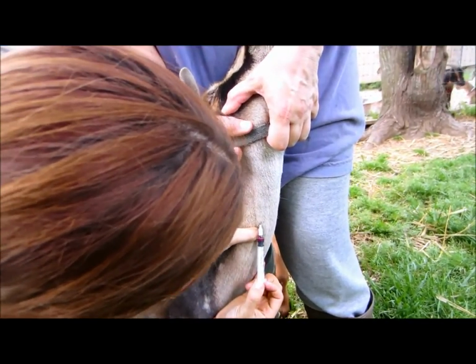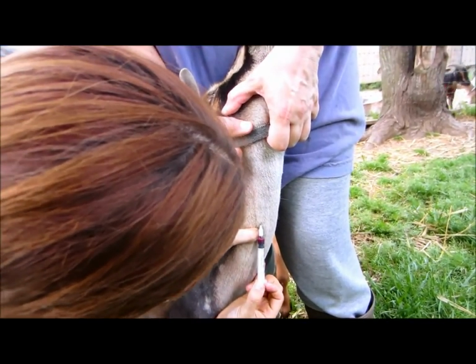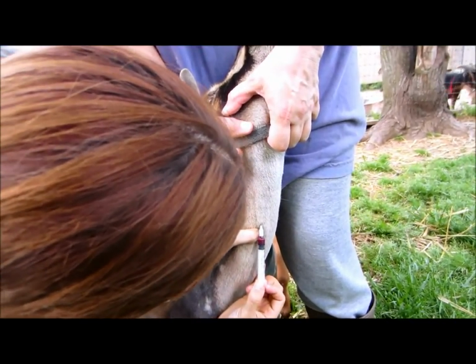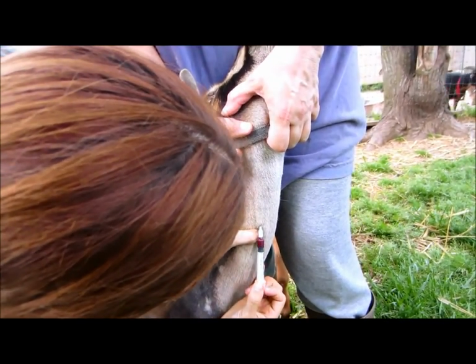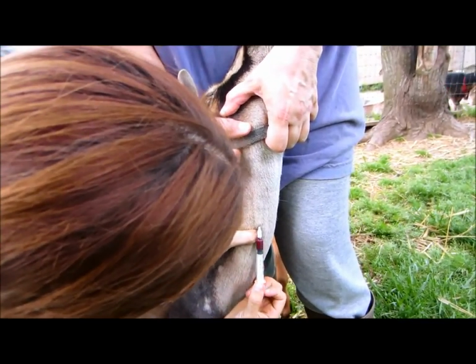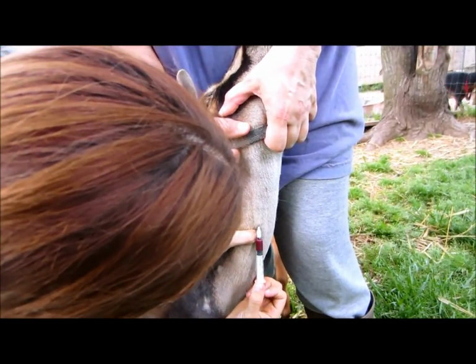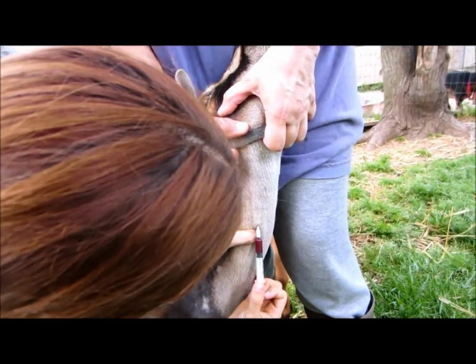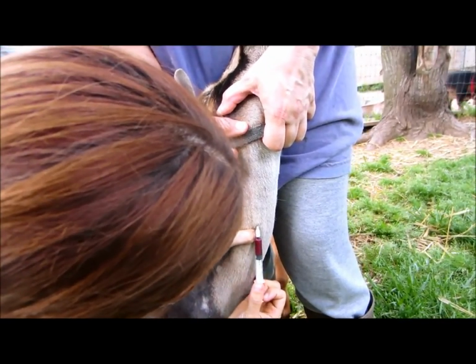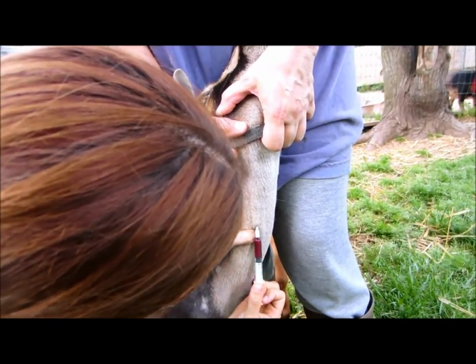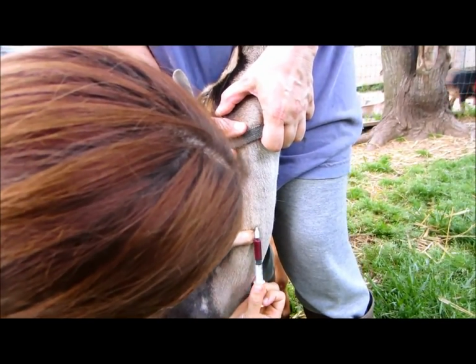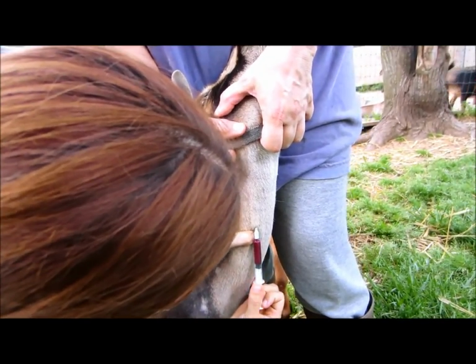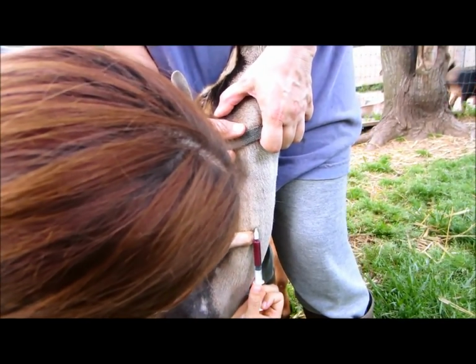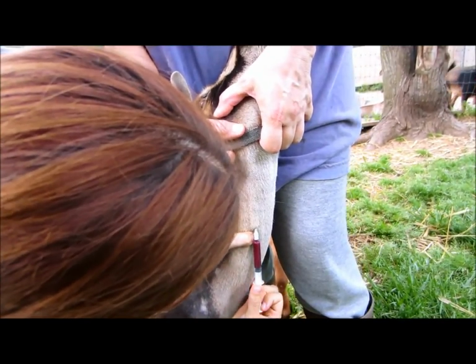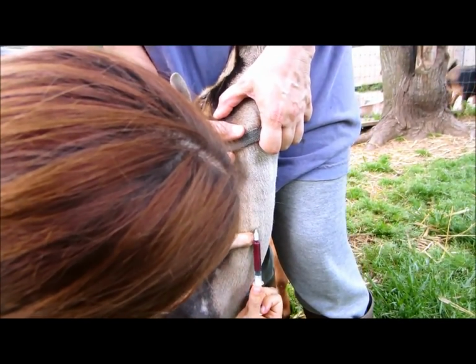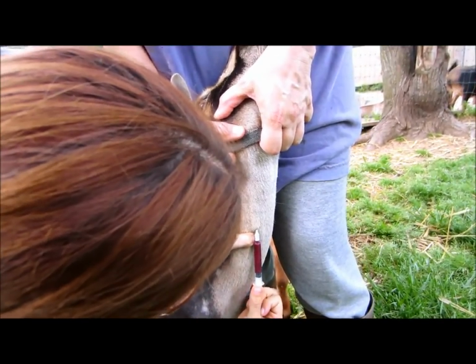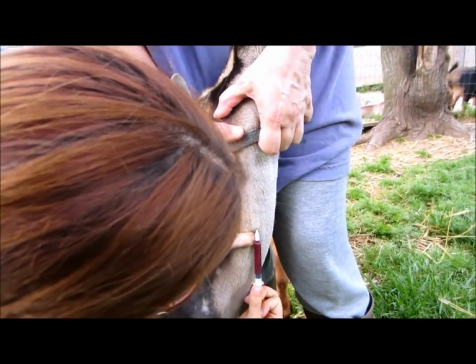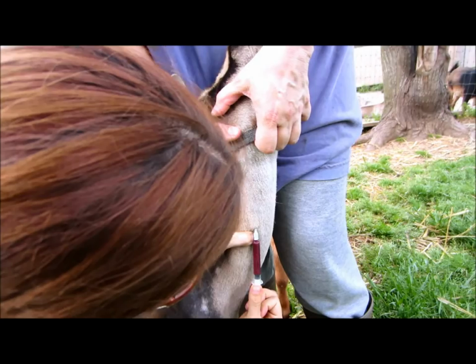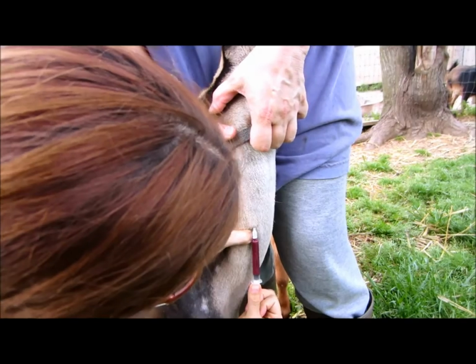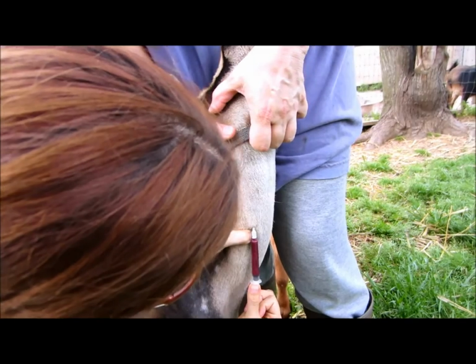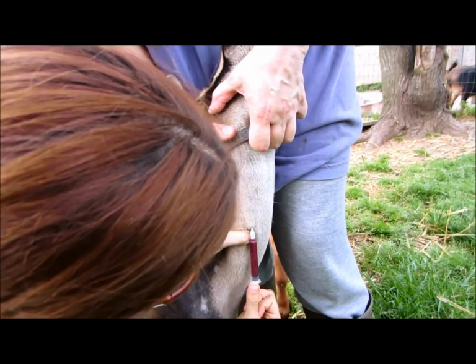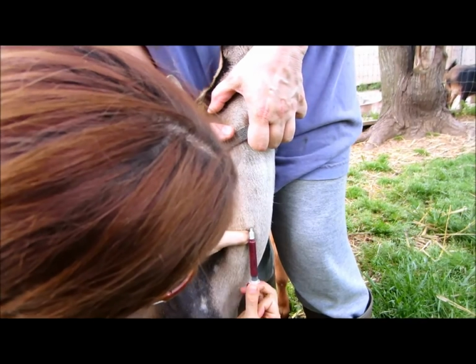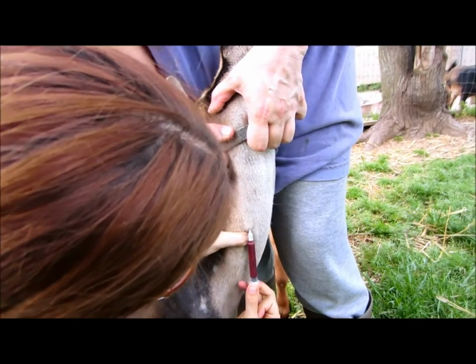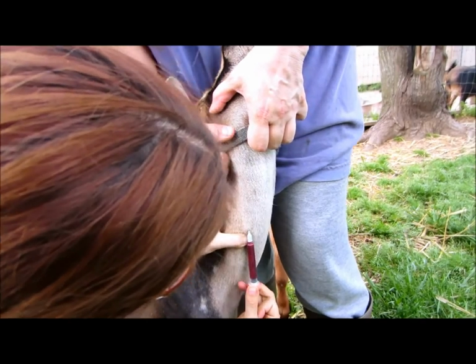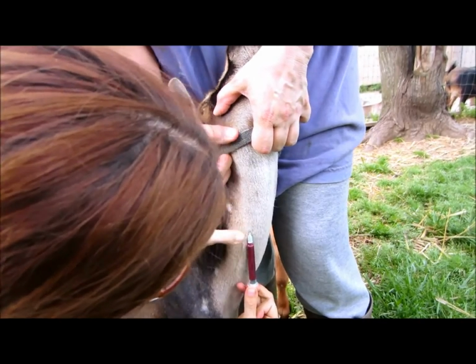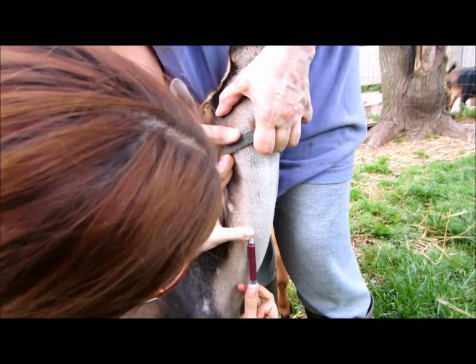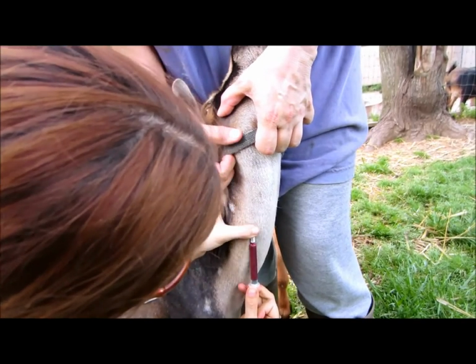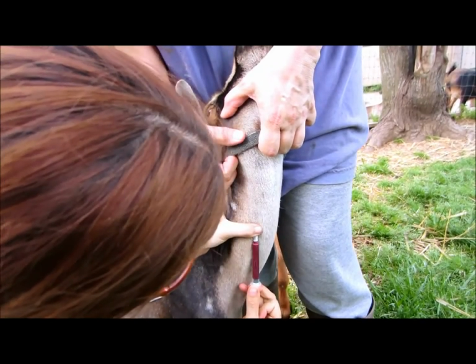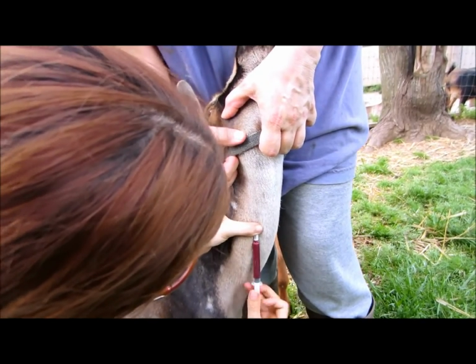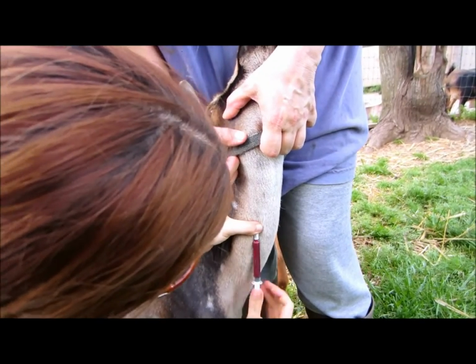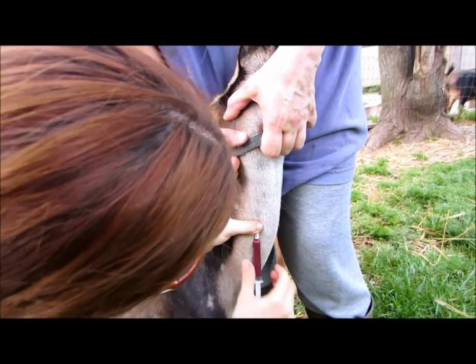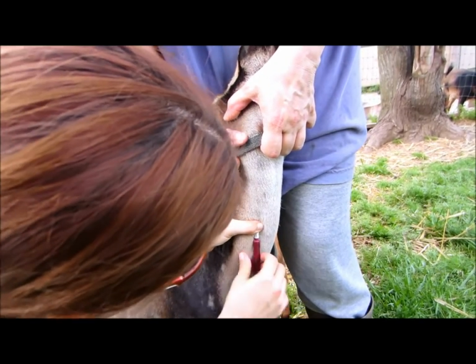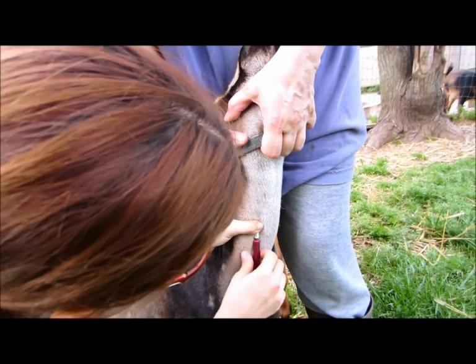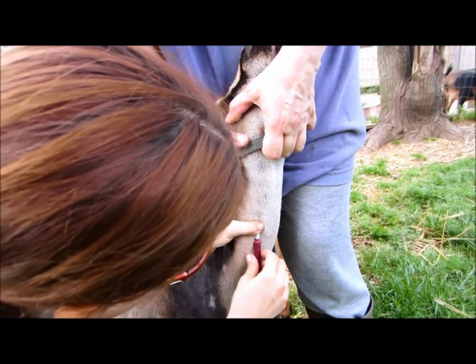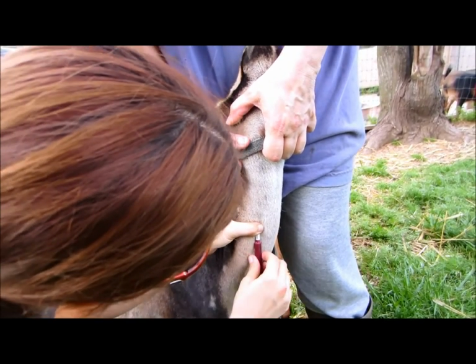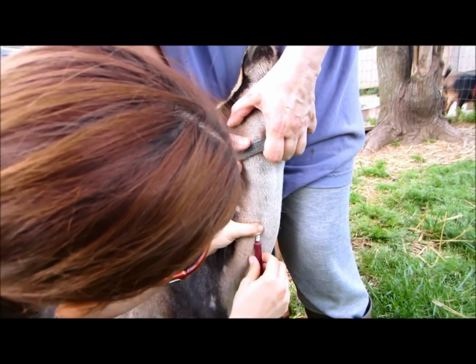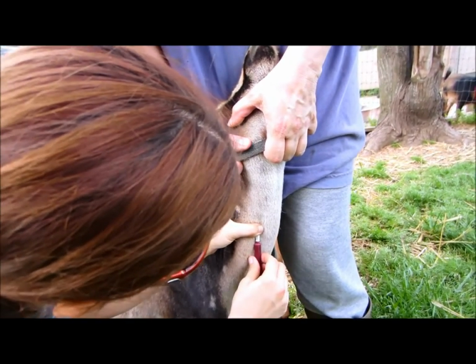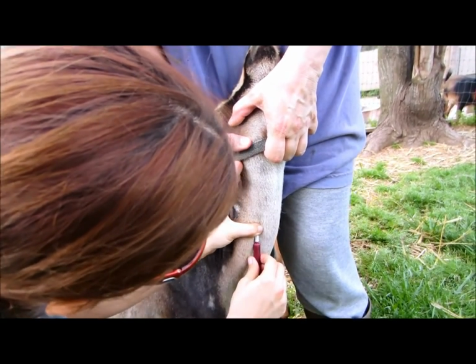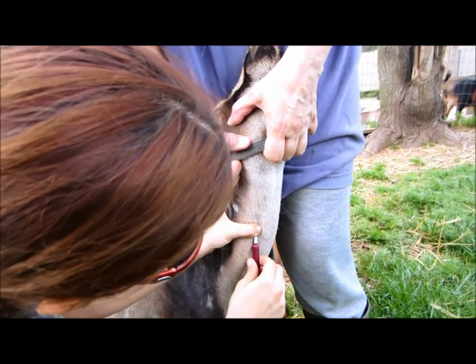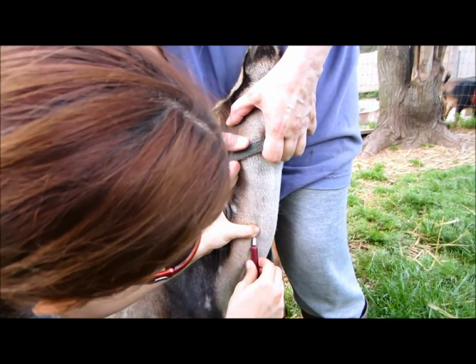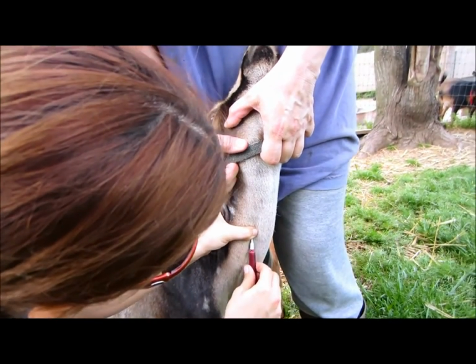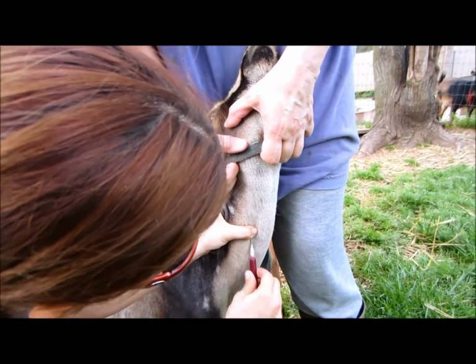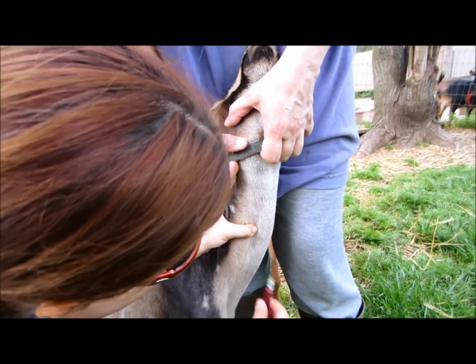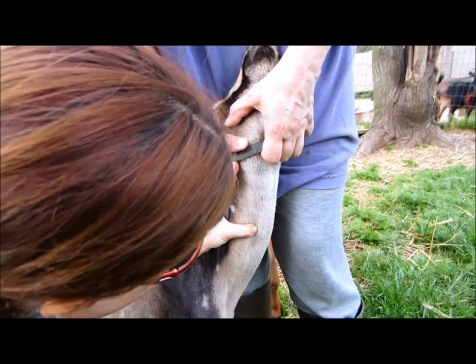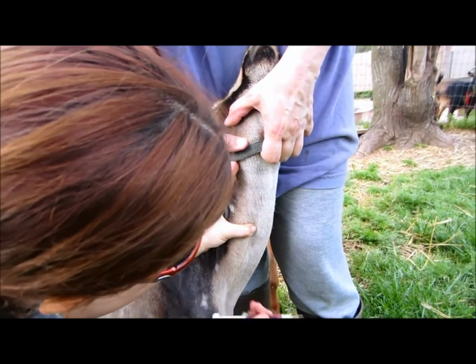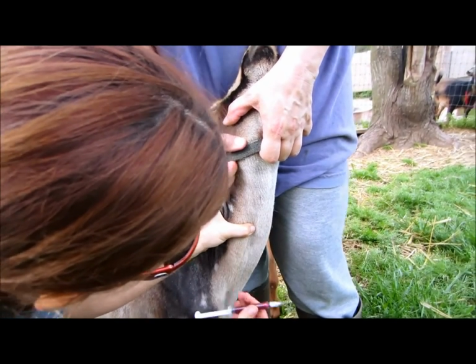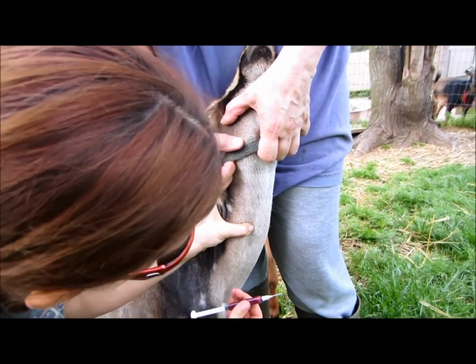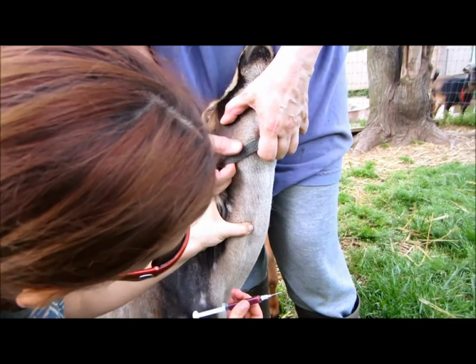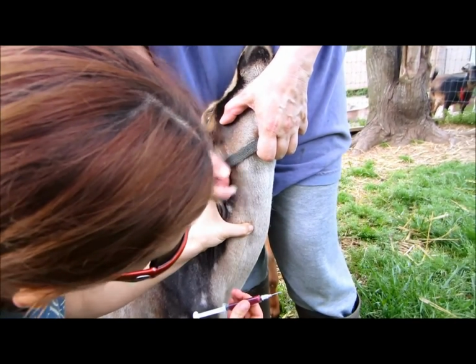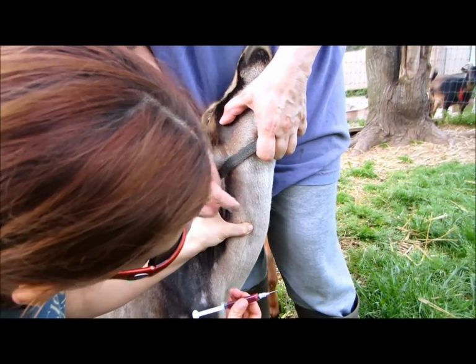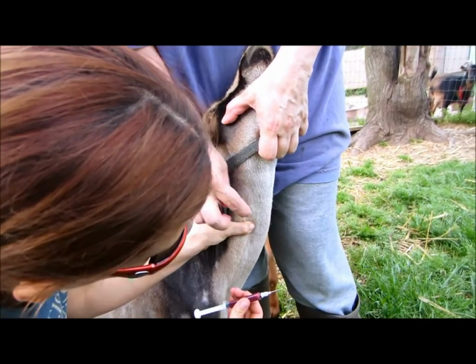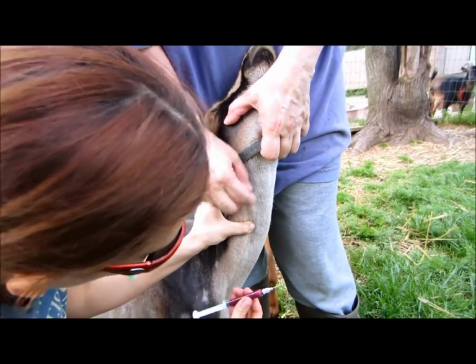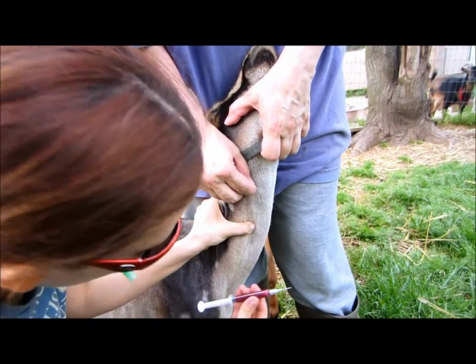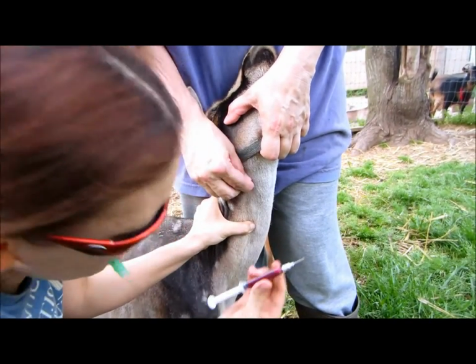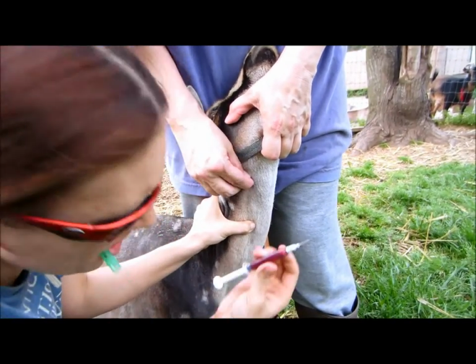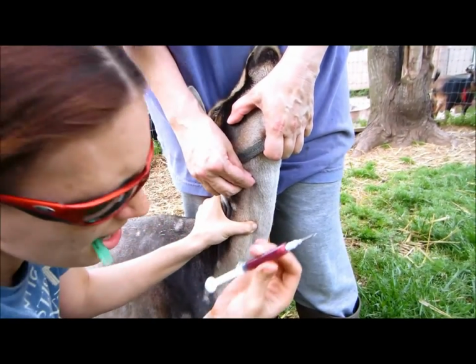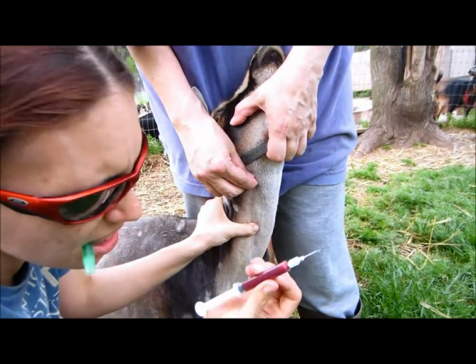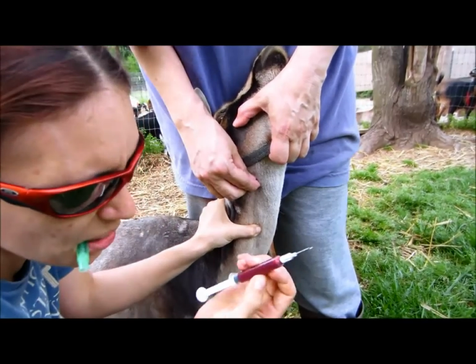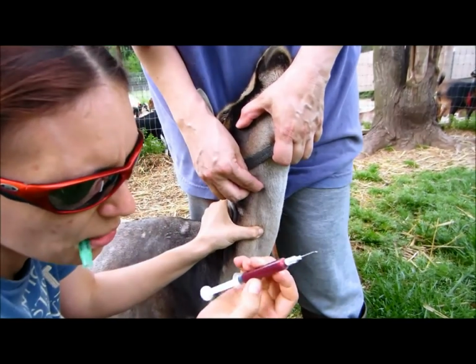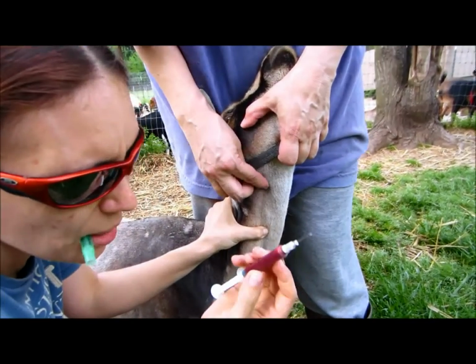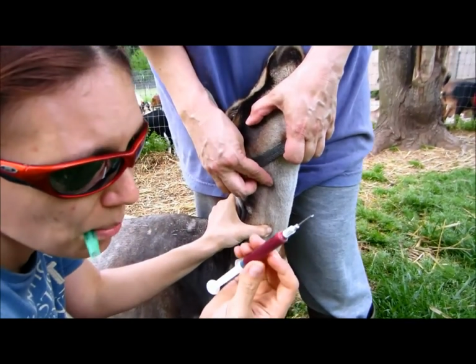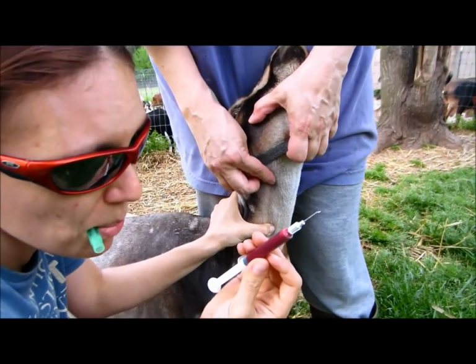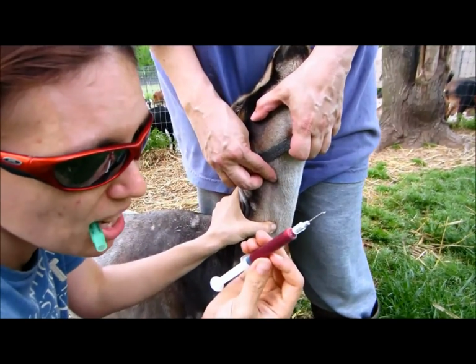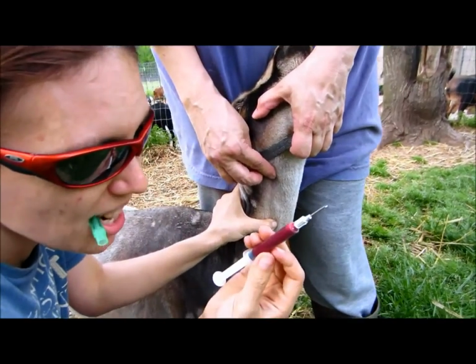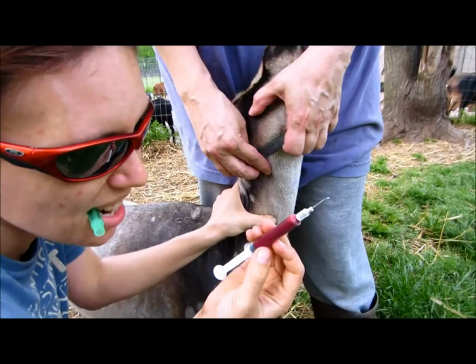And there we go — it's as easy as that. Put a little pressure on it and there you go. You have blood.